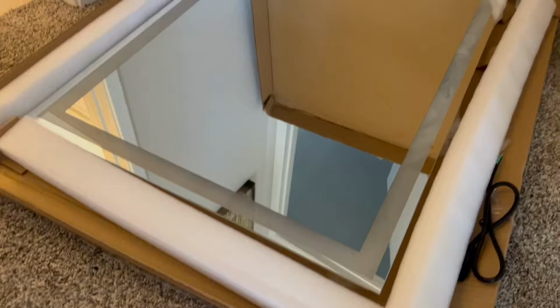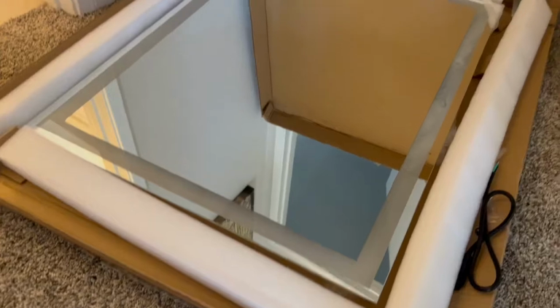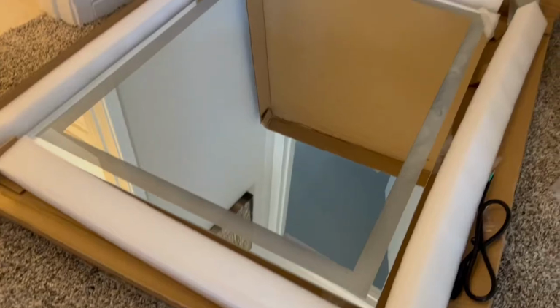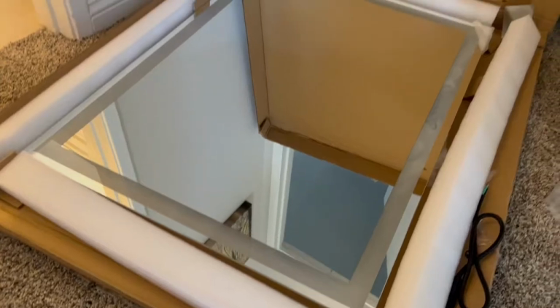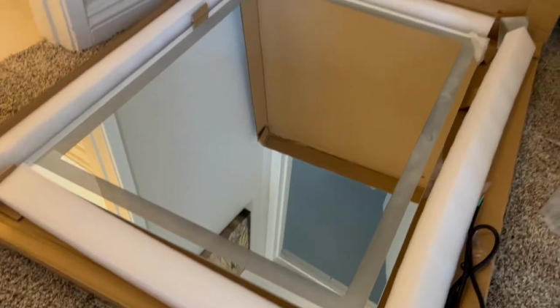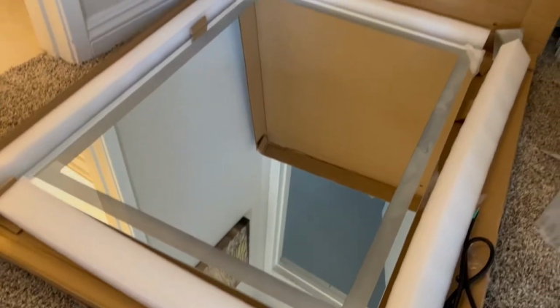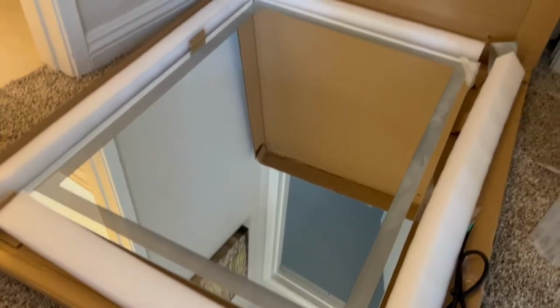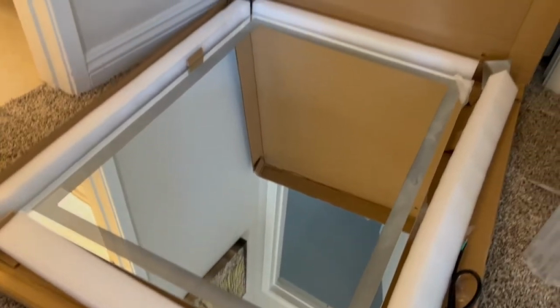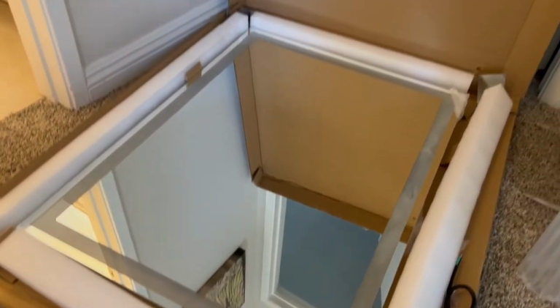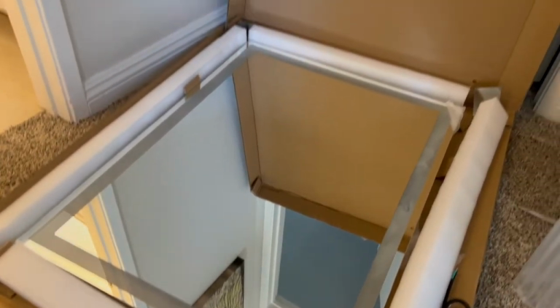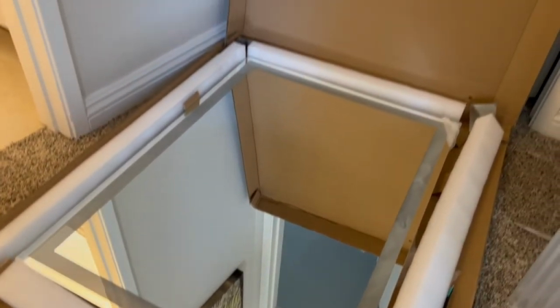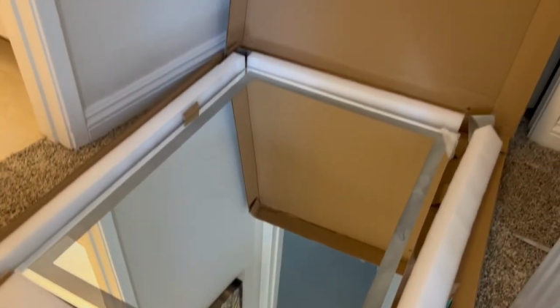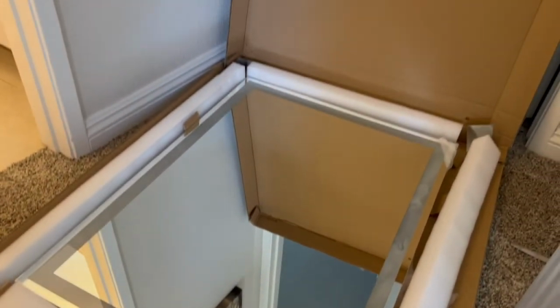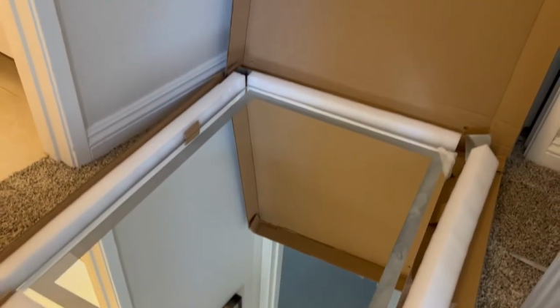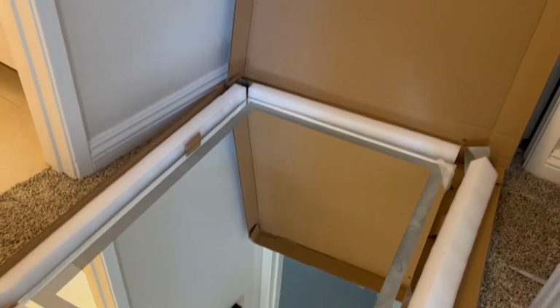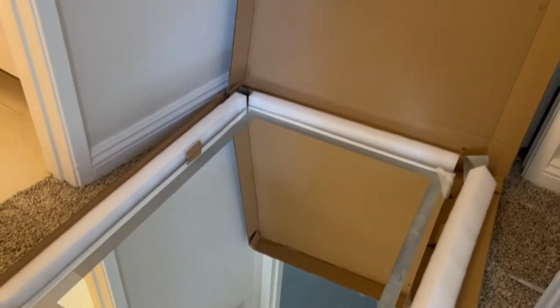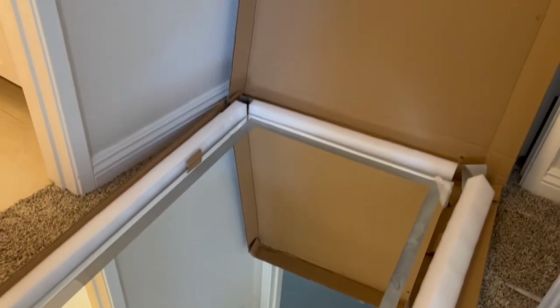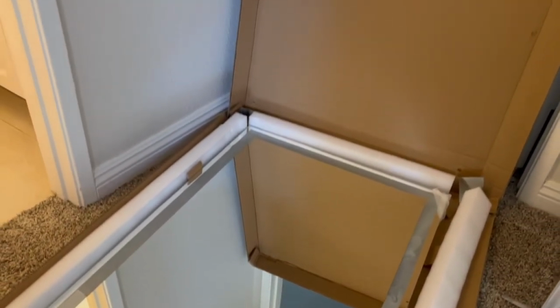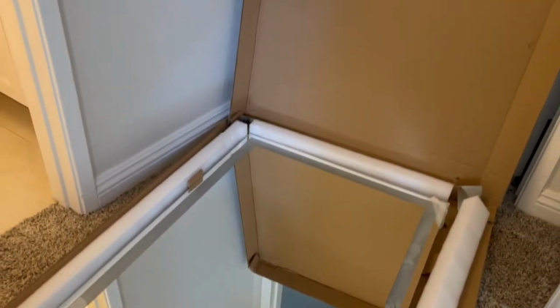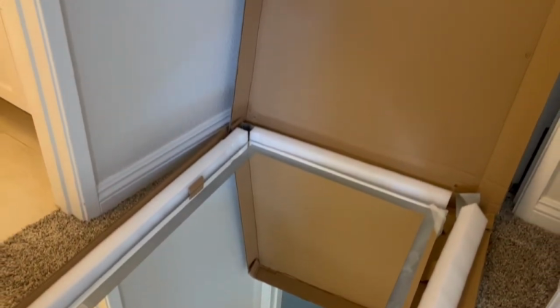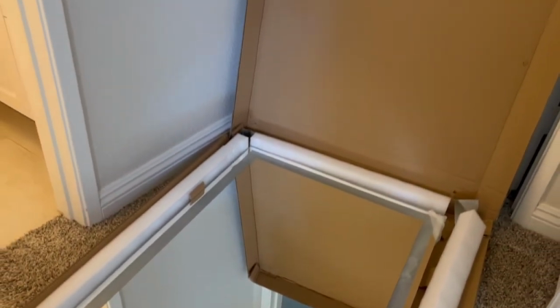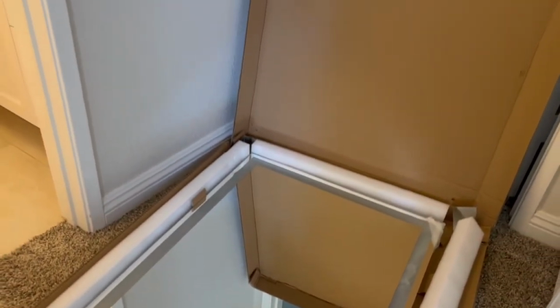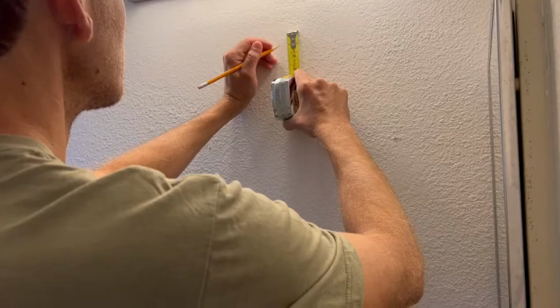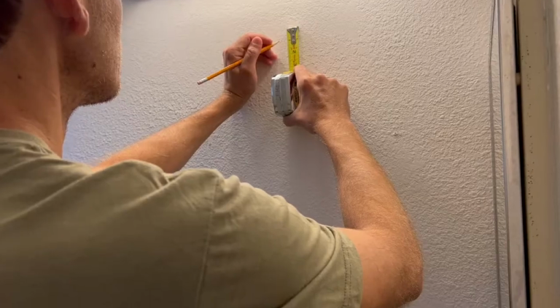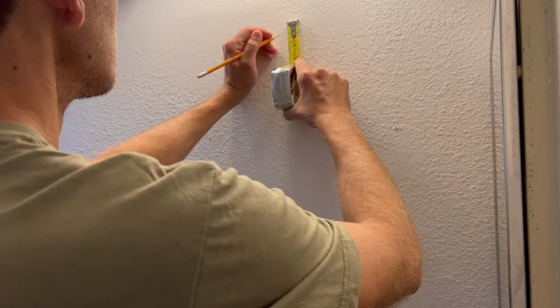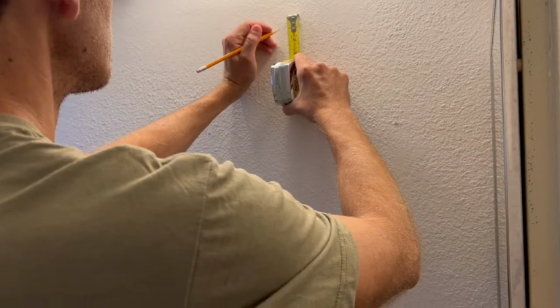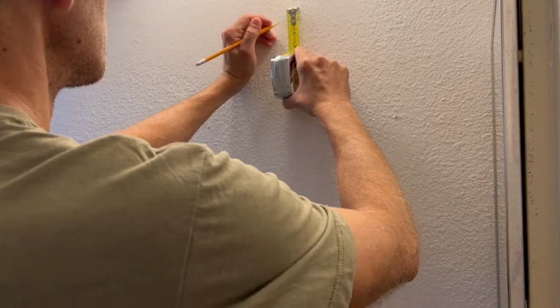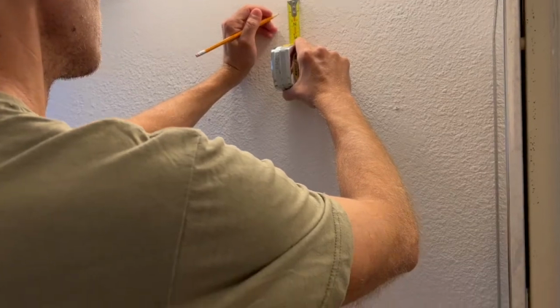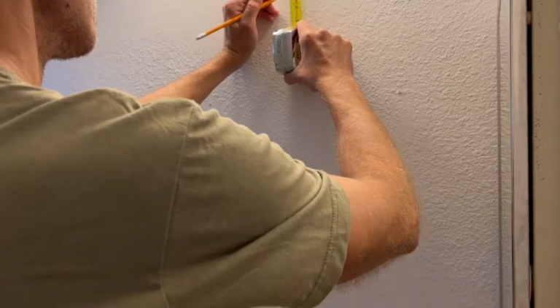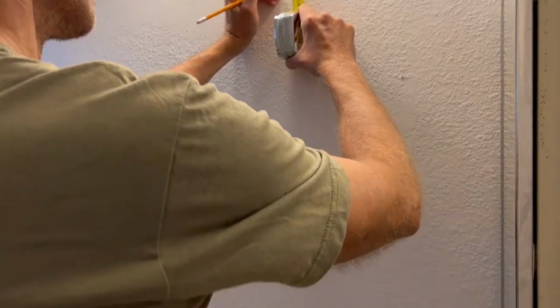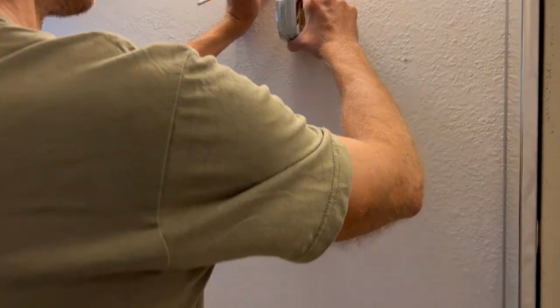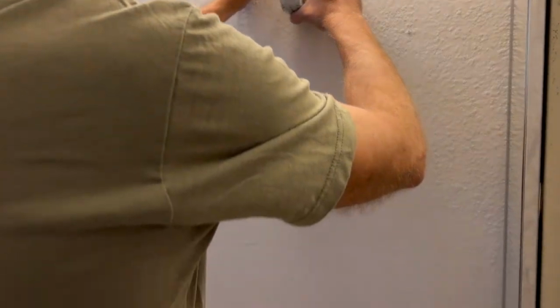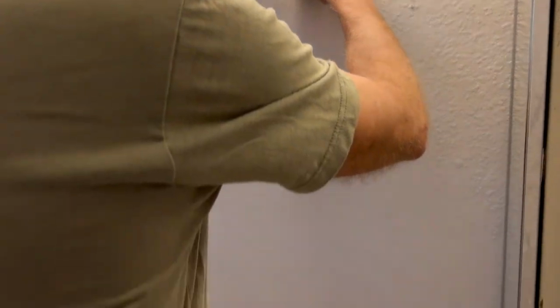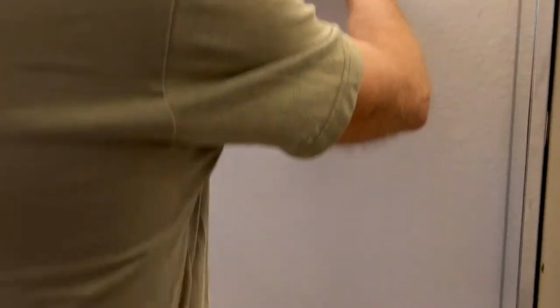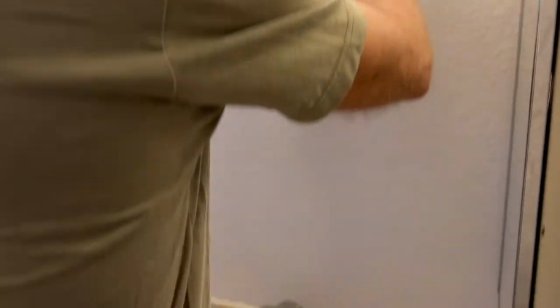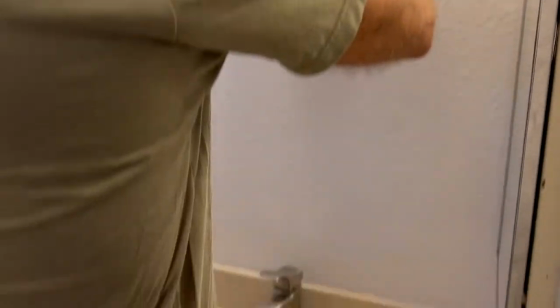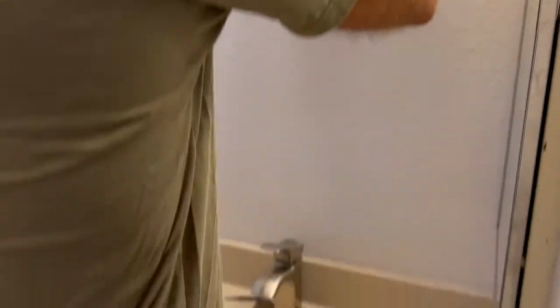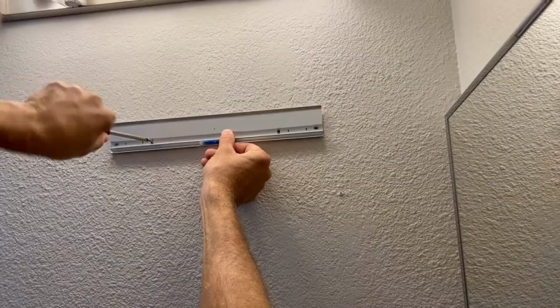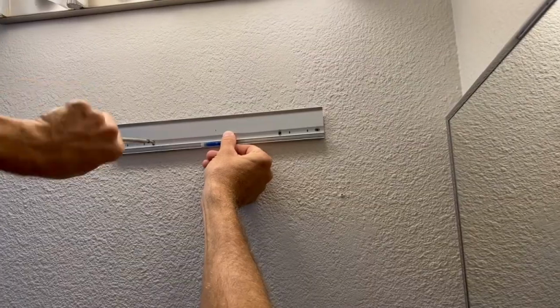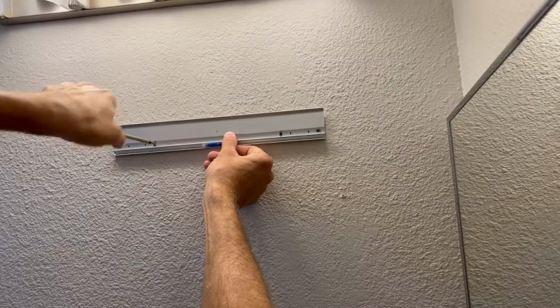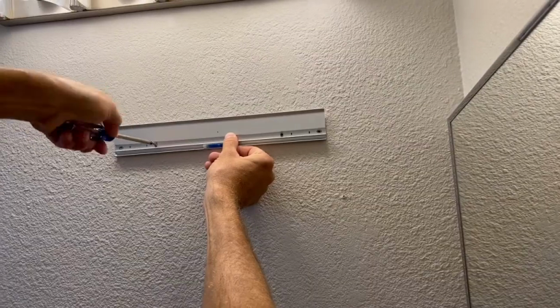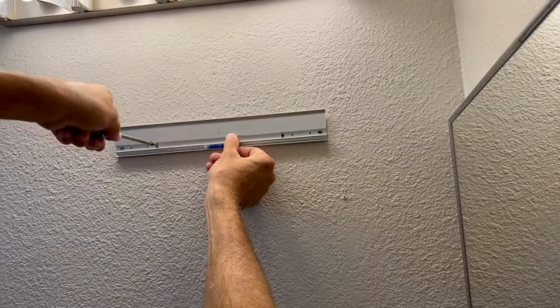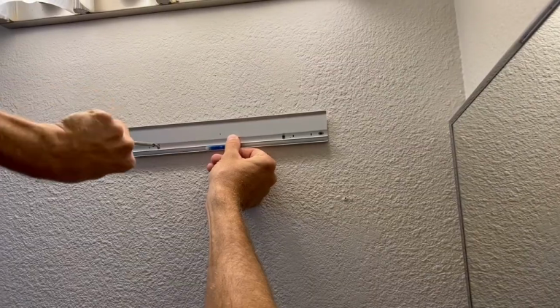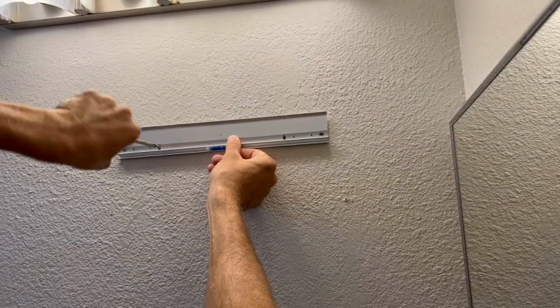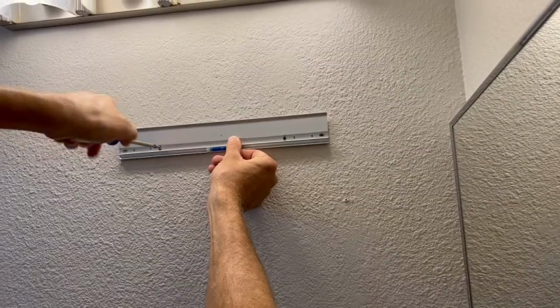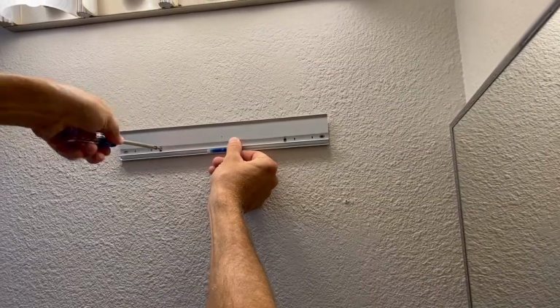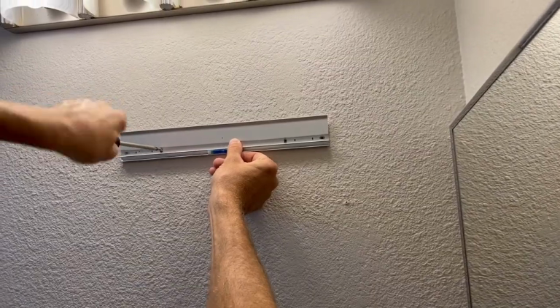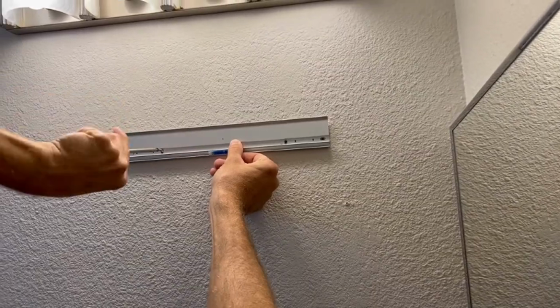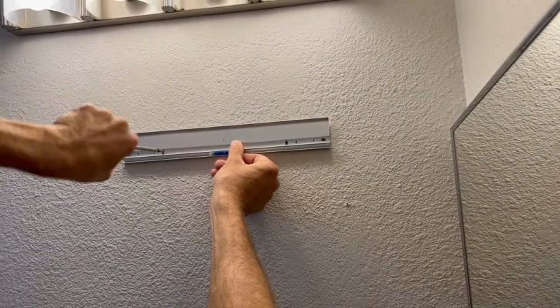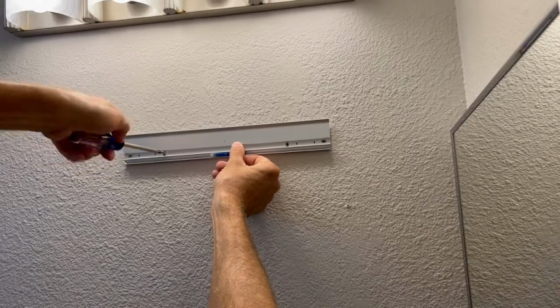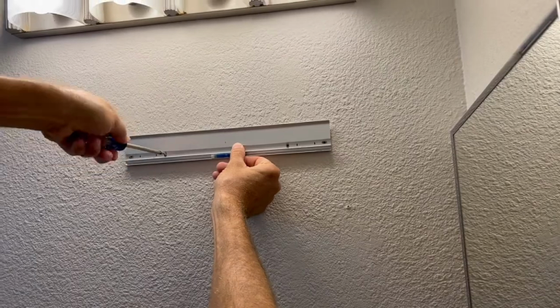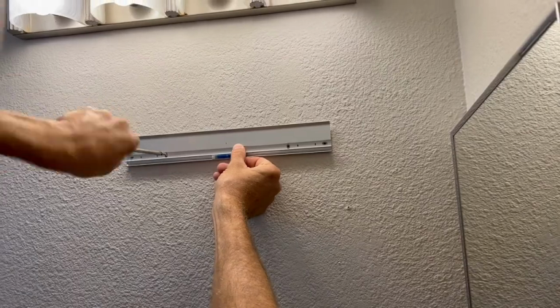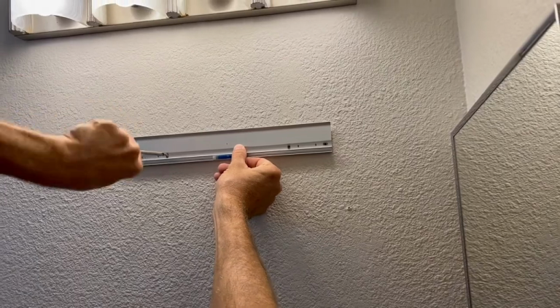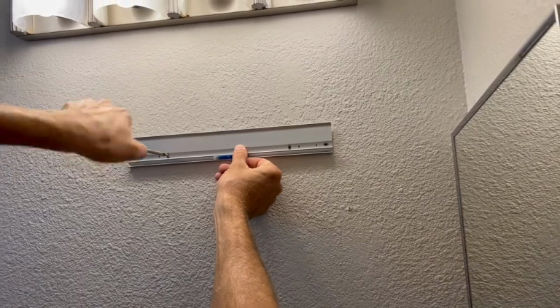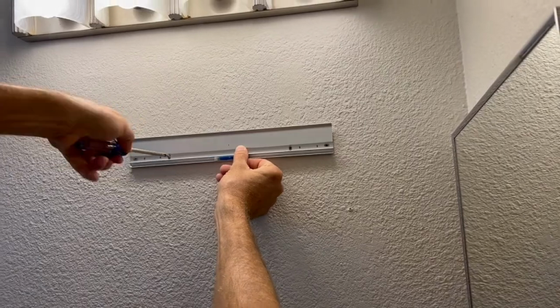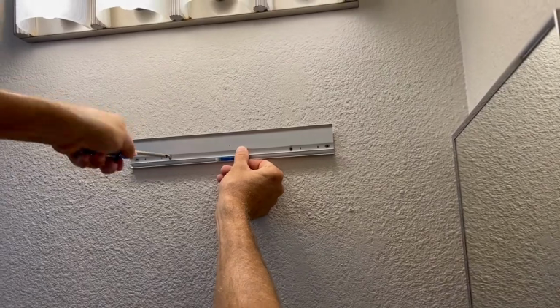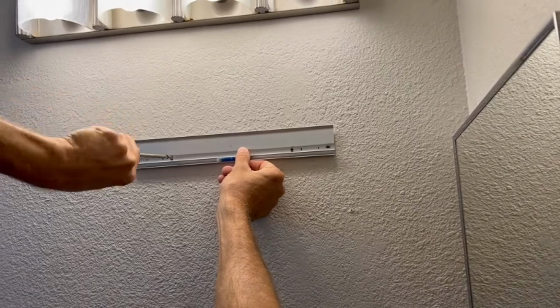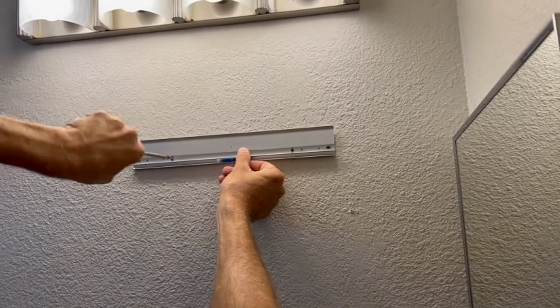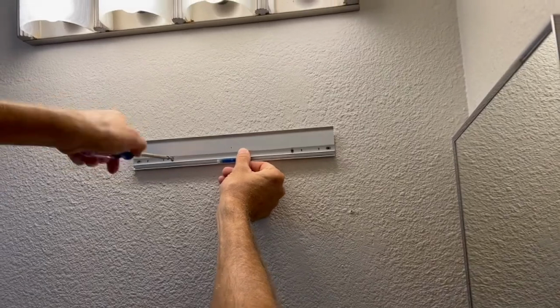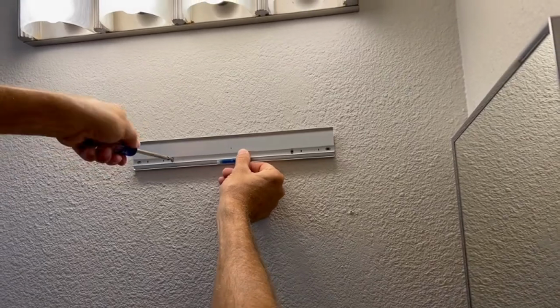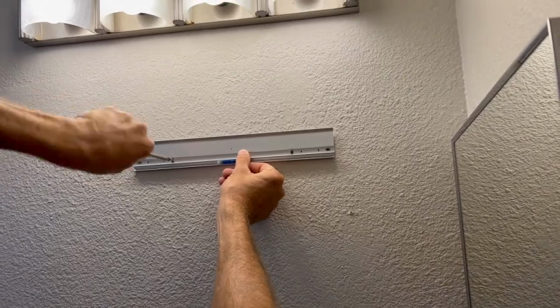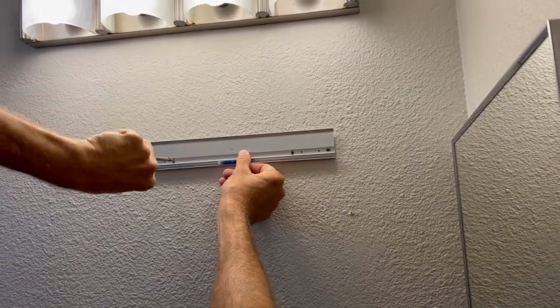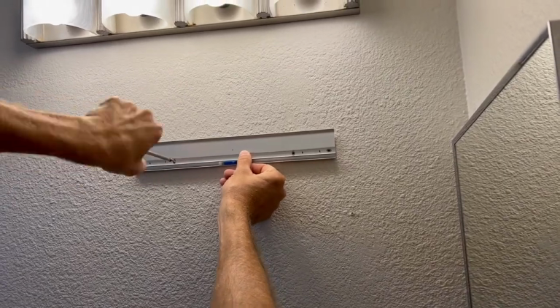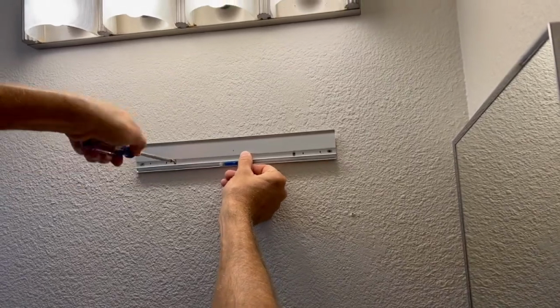We were just sent this beautiful LED bathroom mirror, so my husband is going to install it and tell us how he does it.